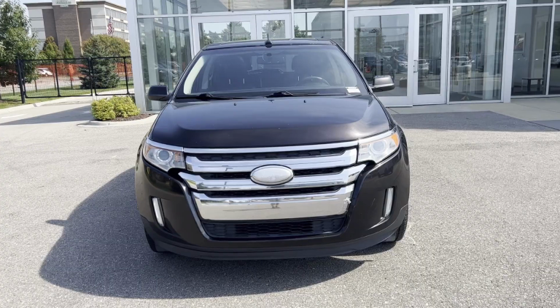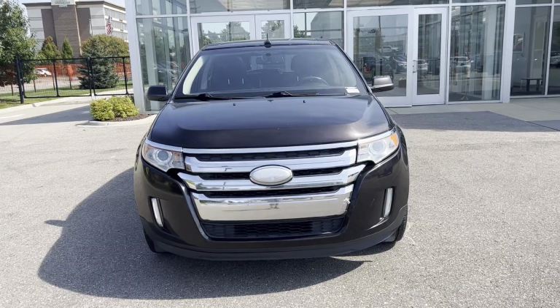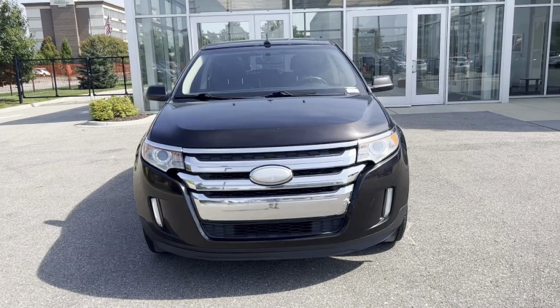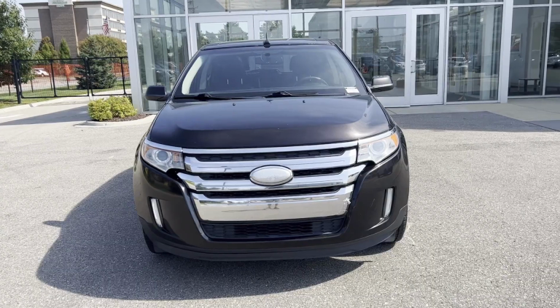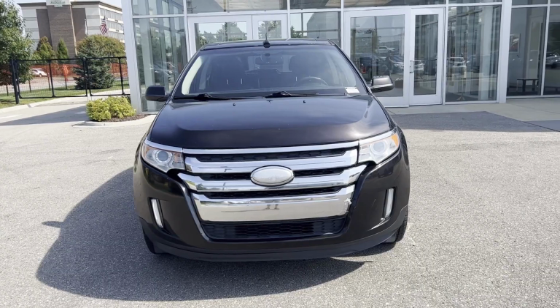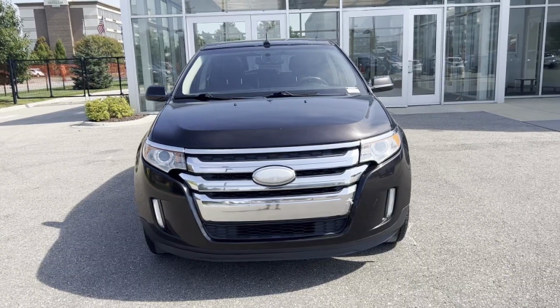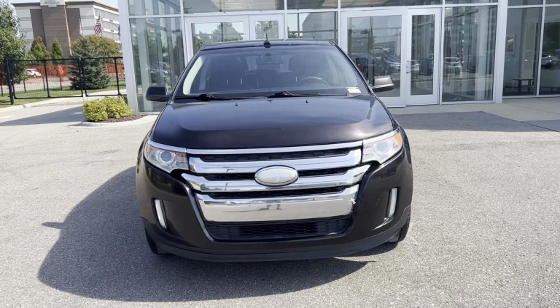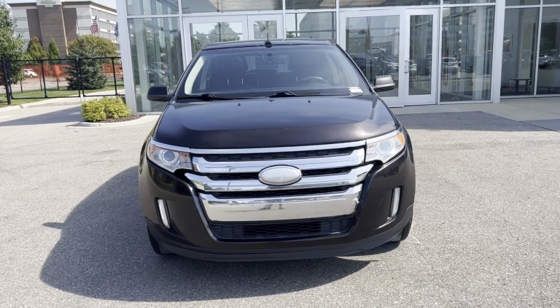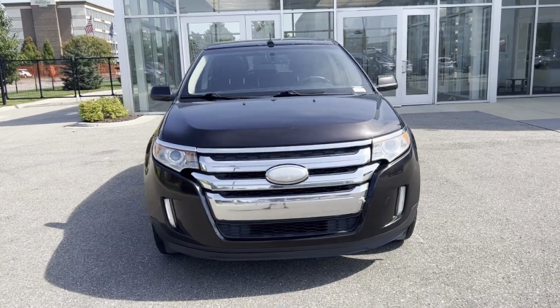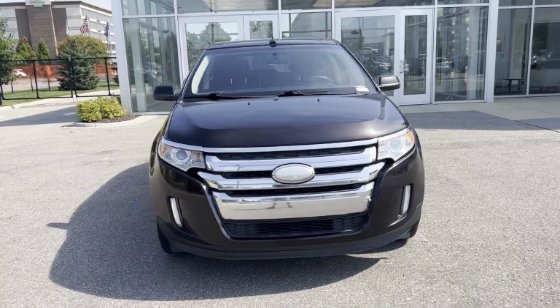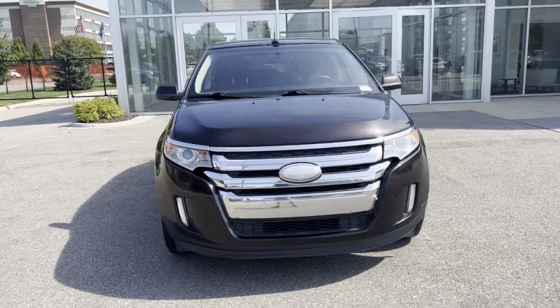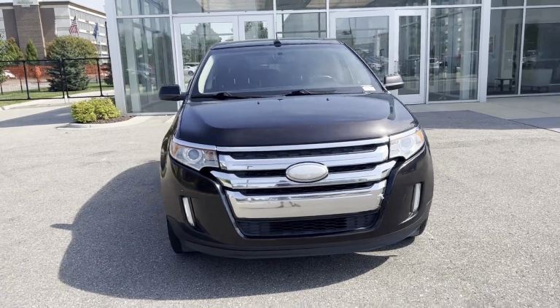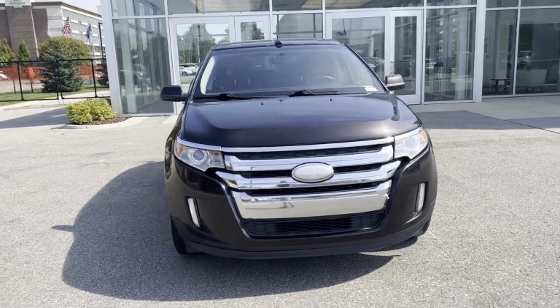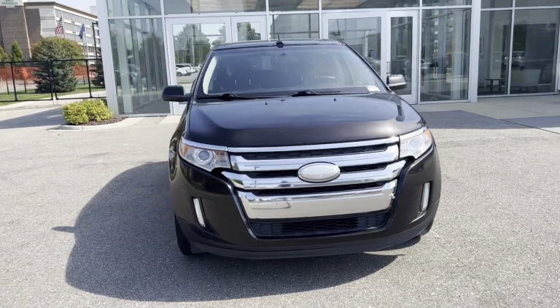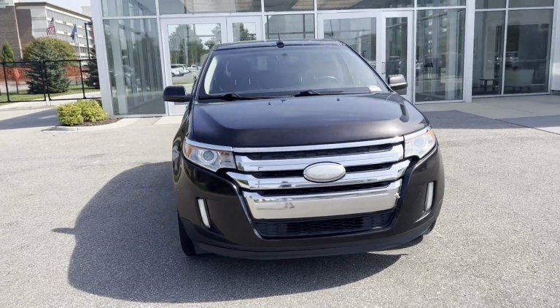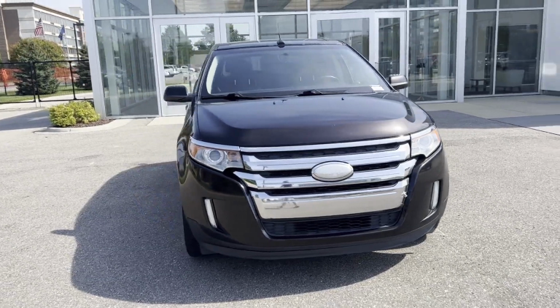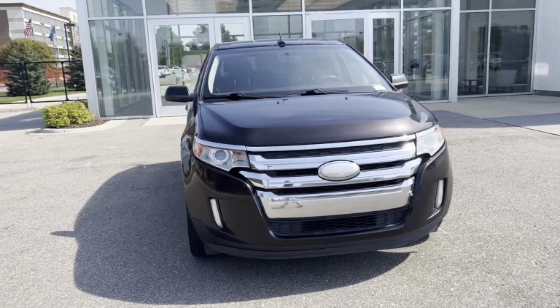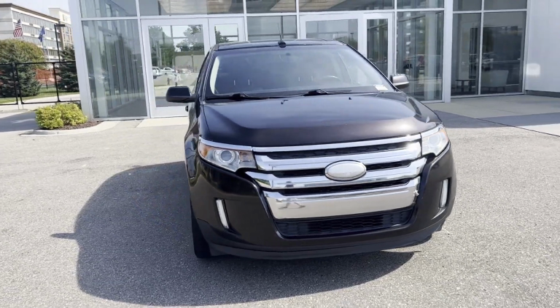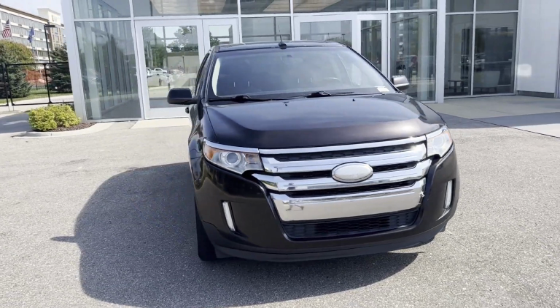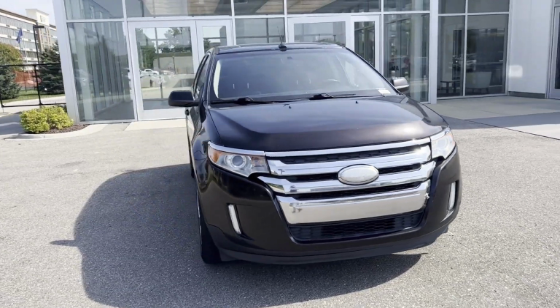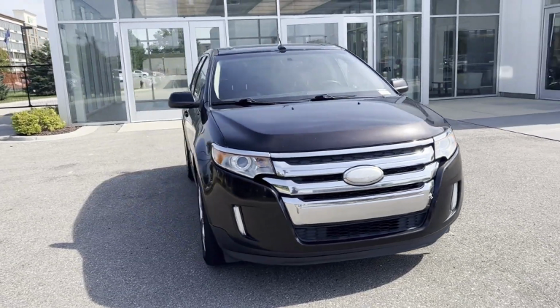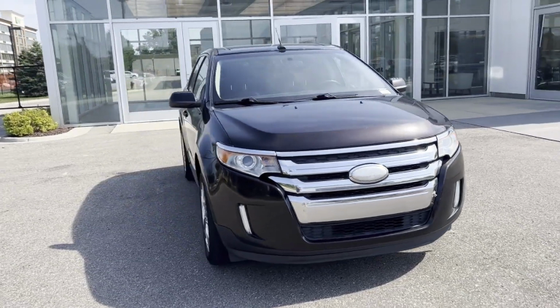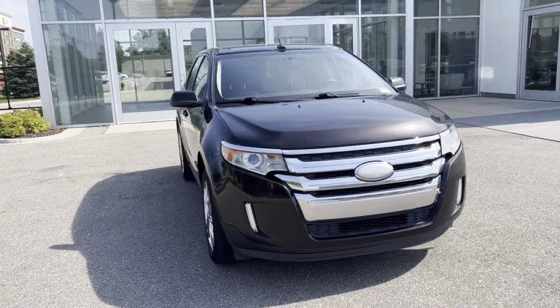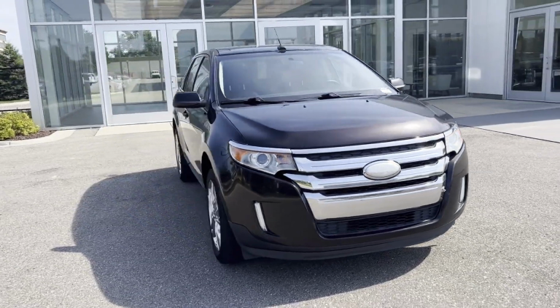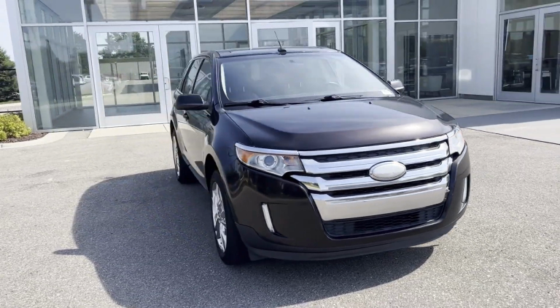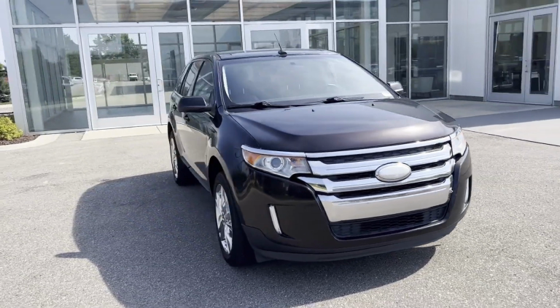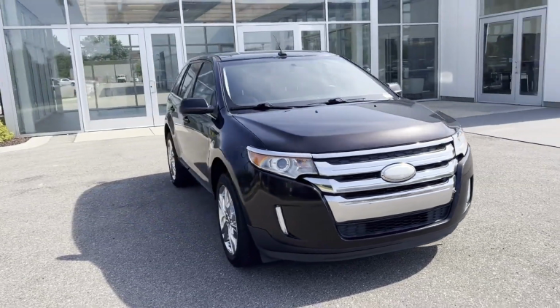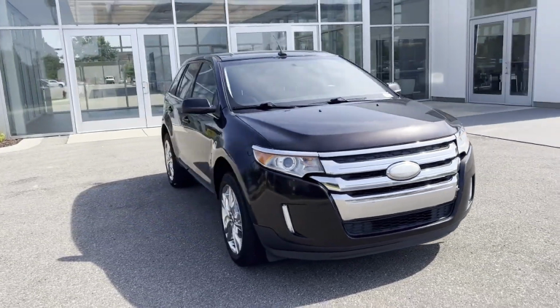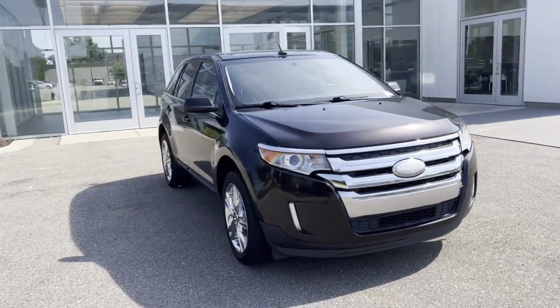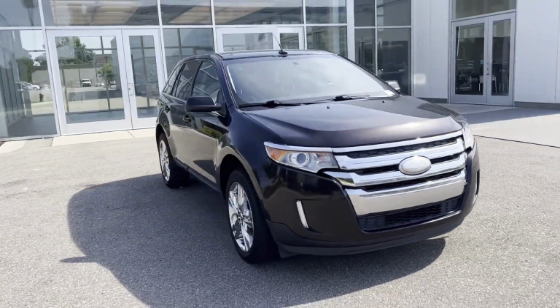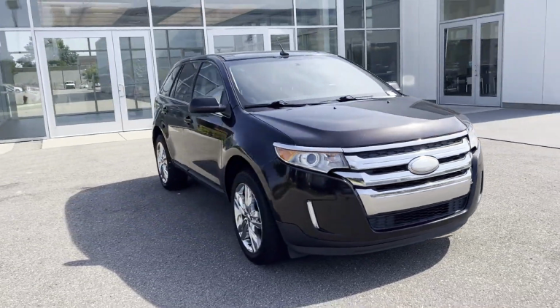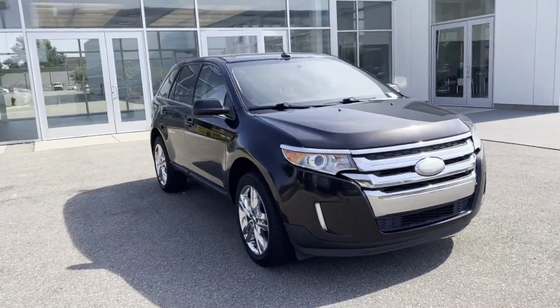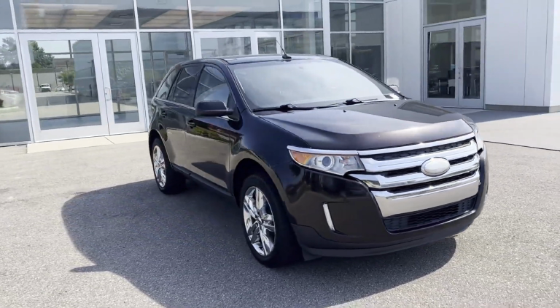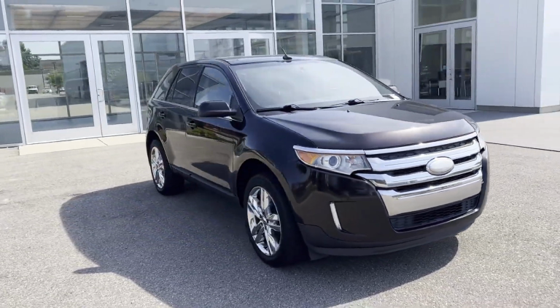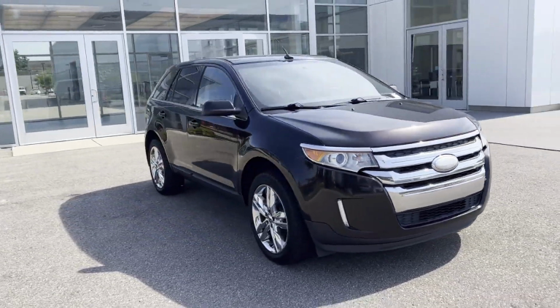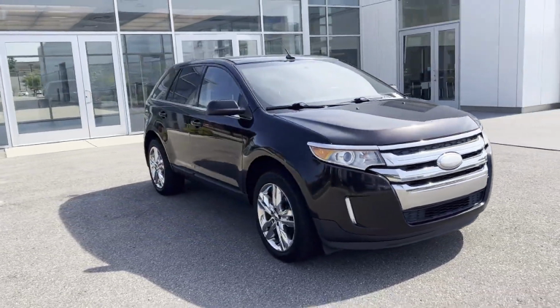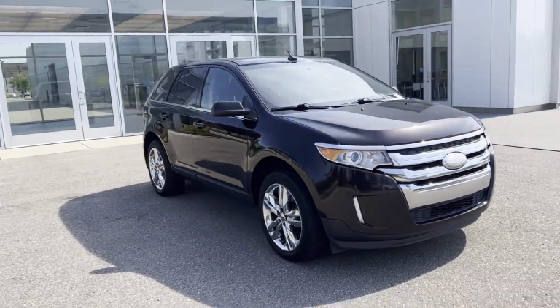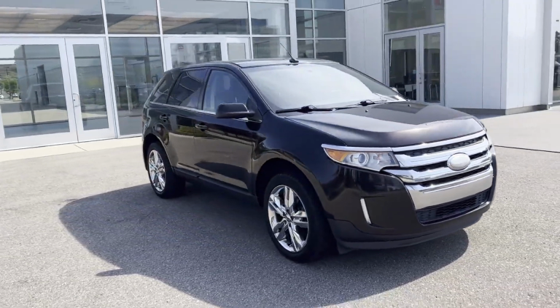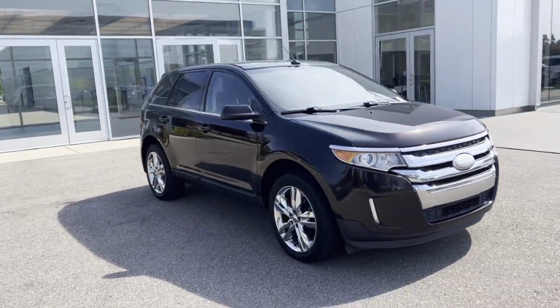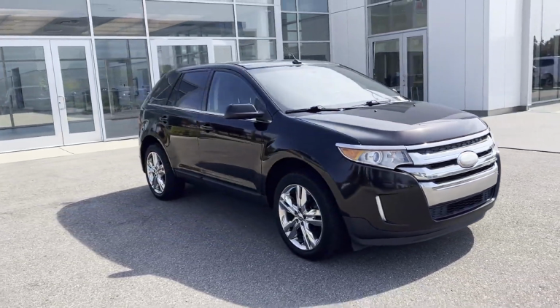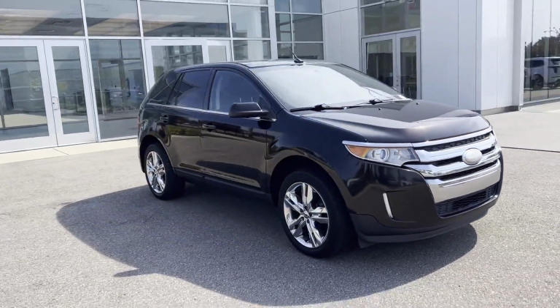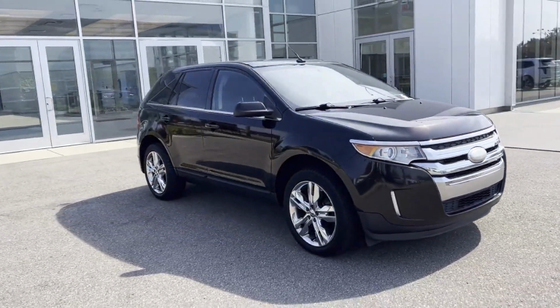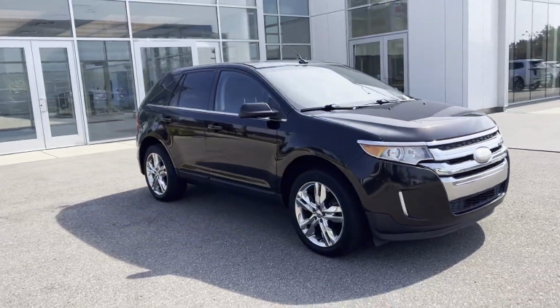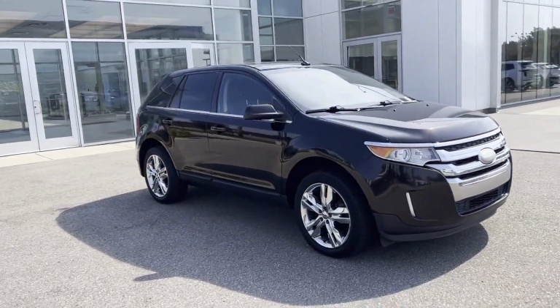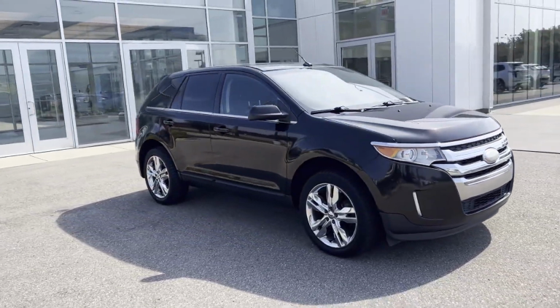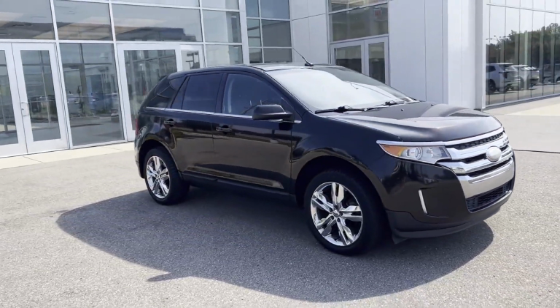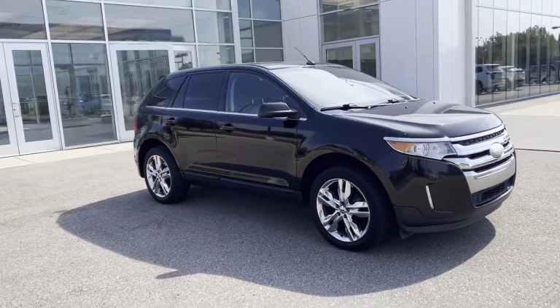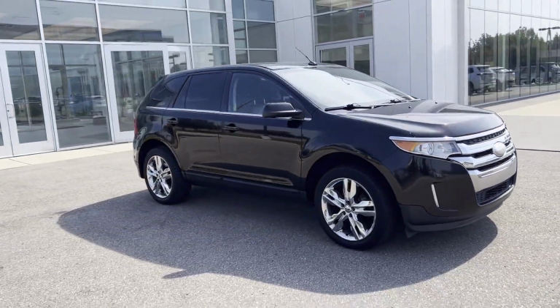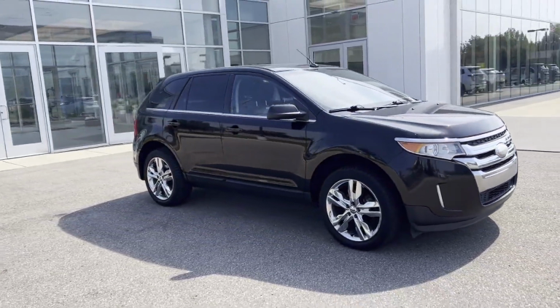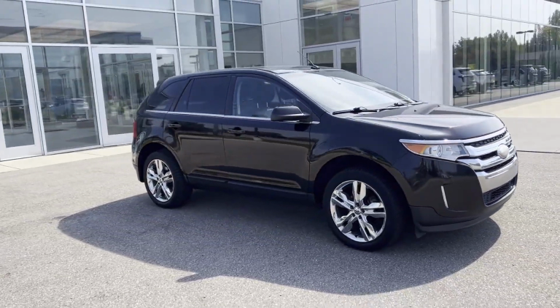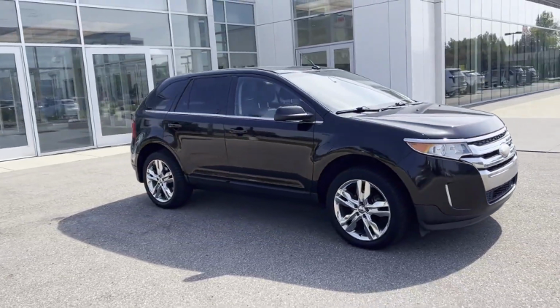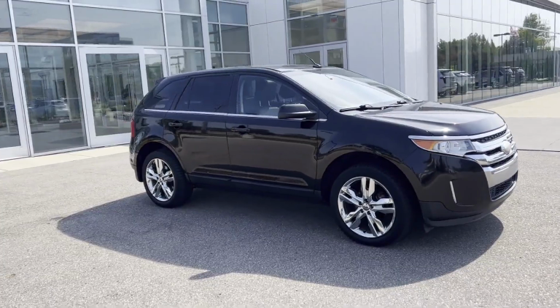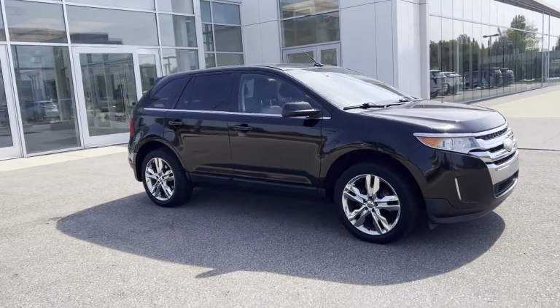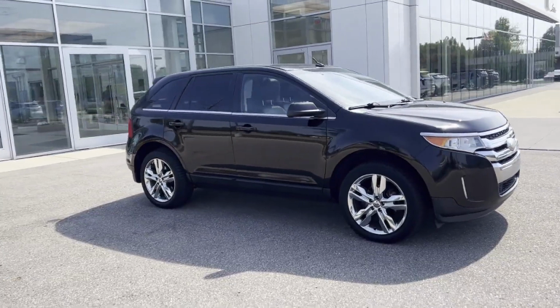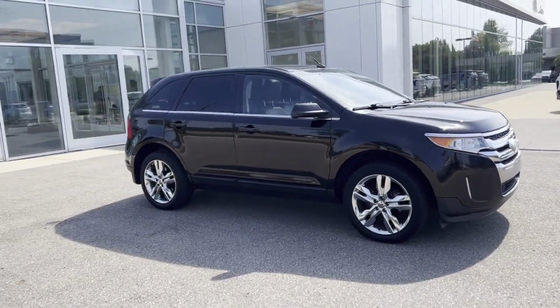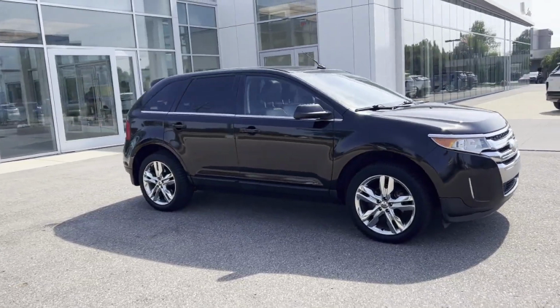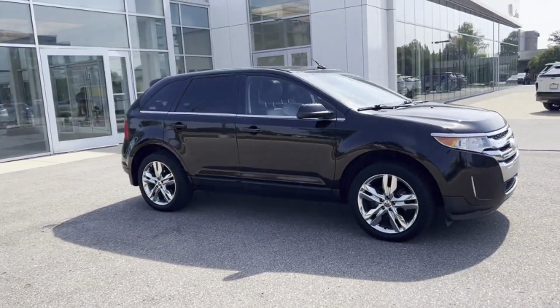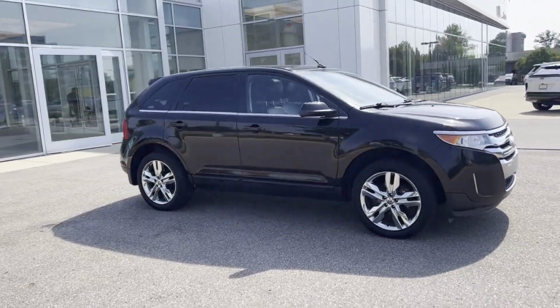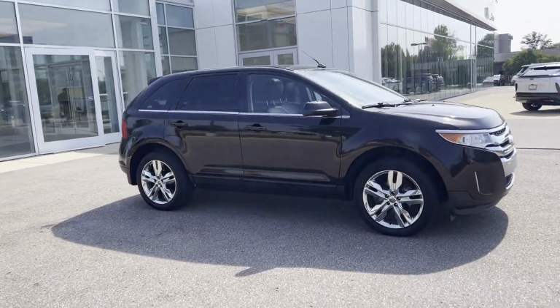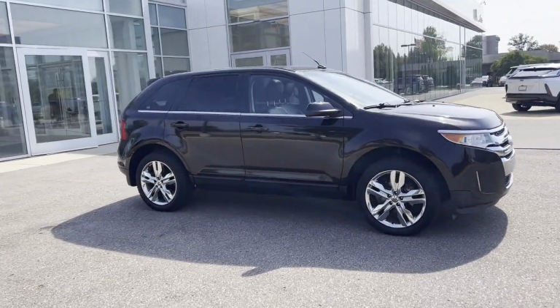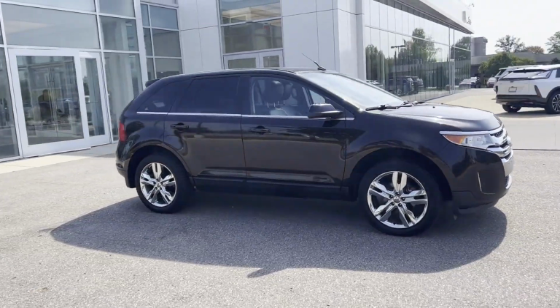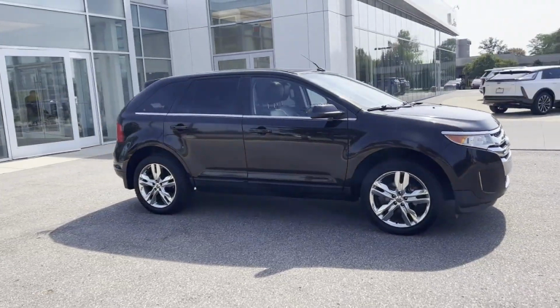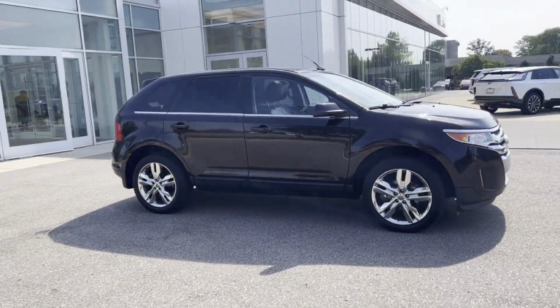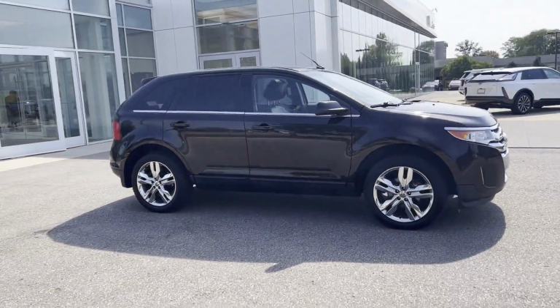2014 Ford Edge. This SUV offers space as well as power and performance.